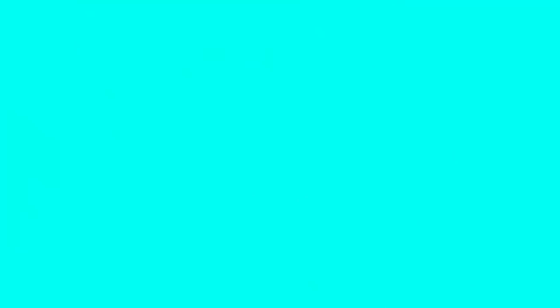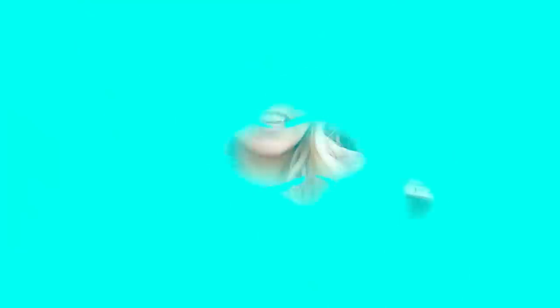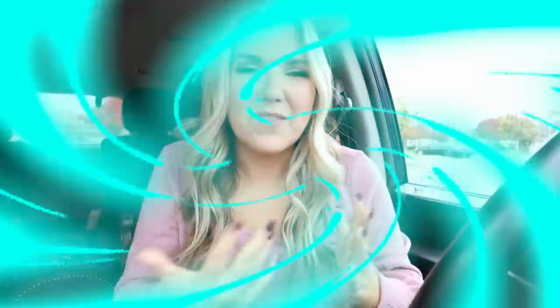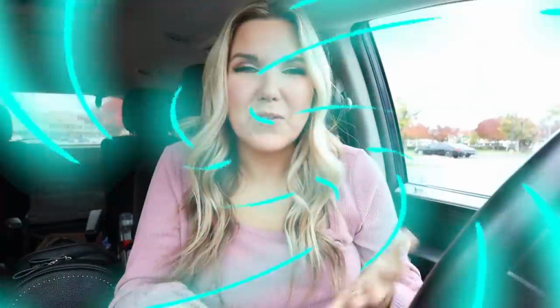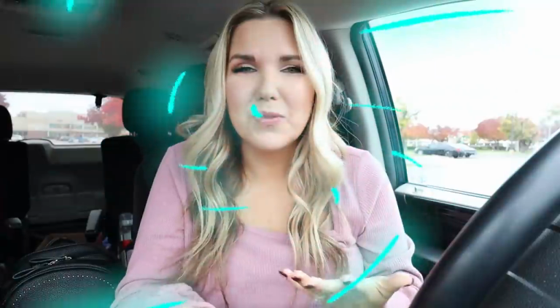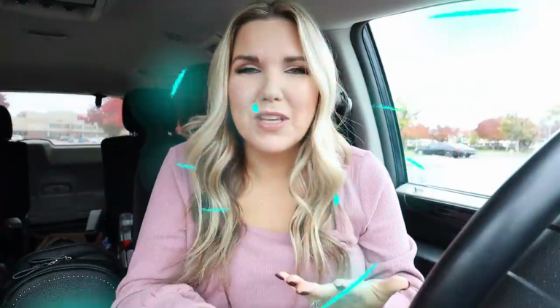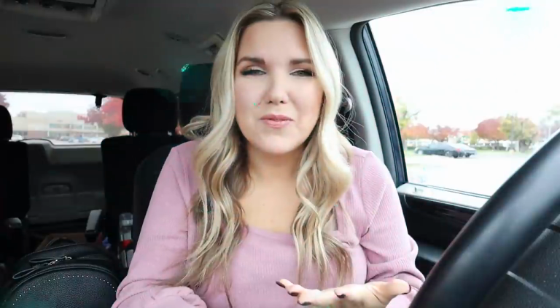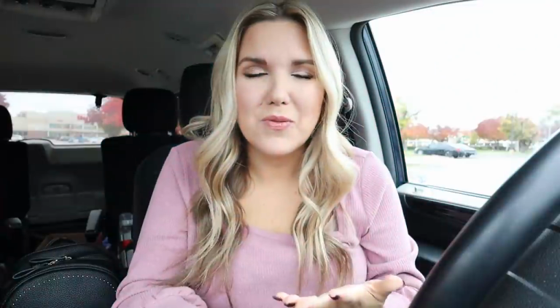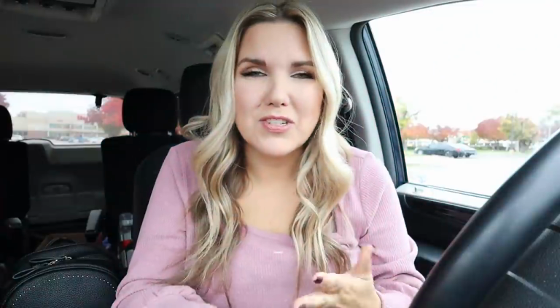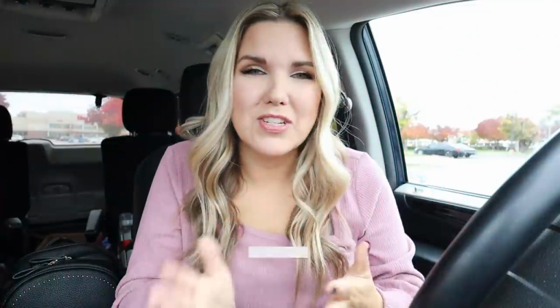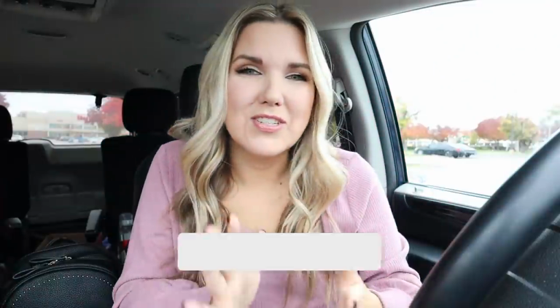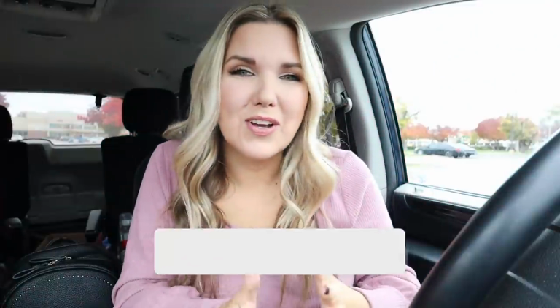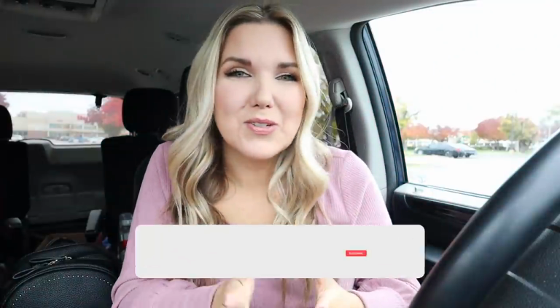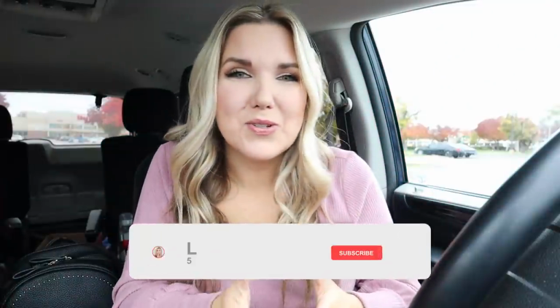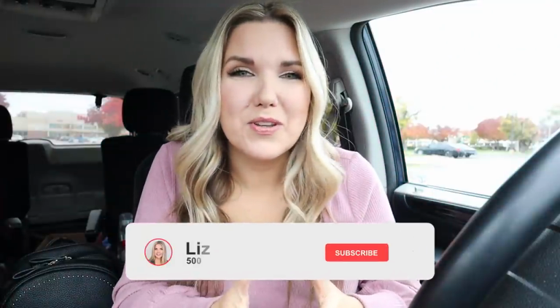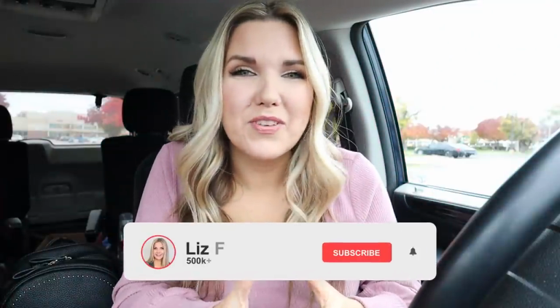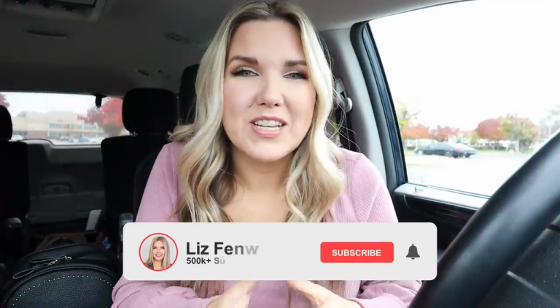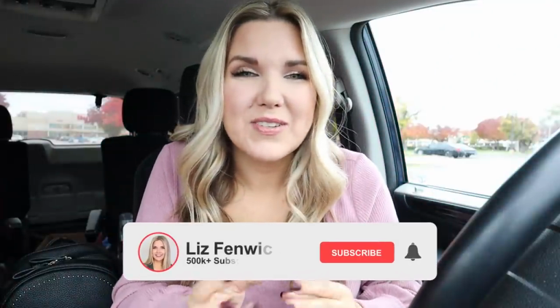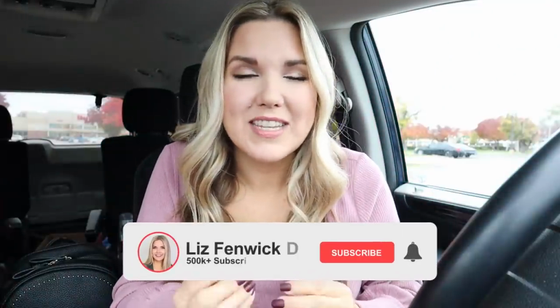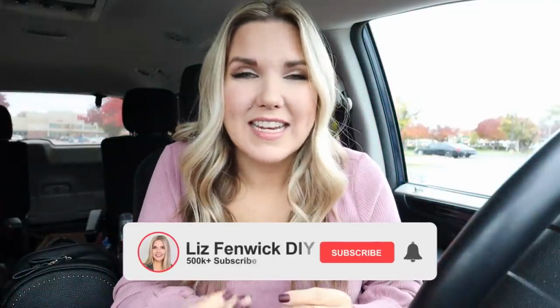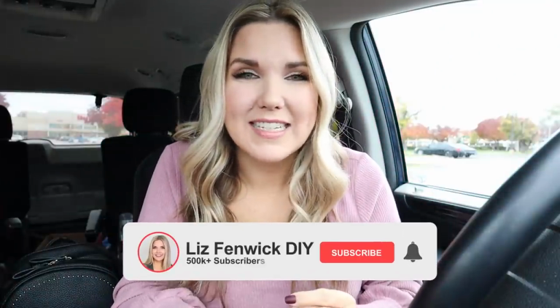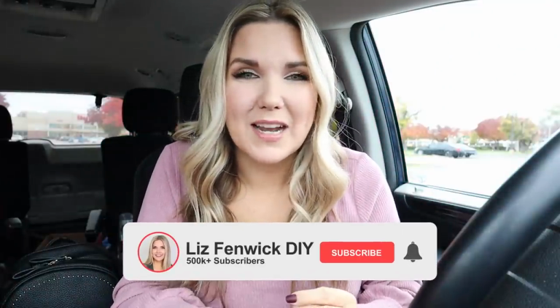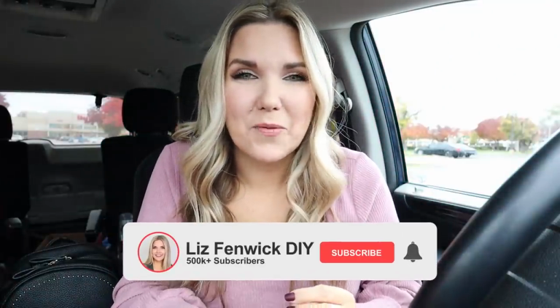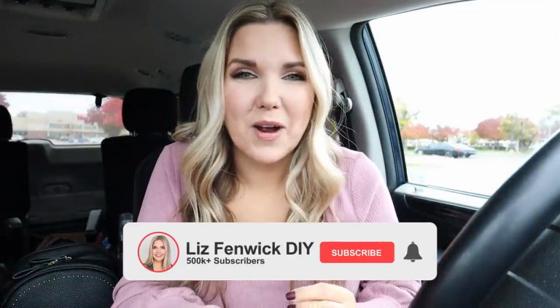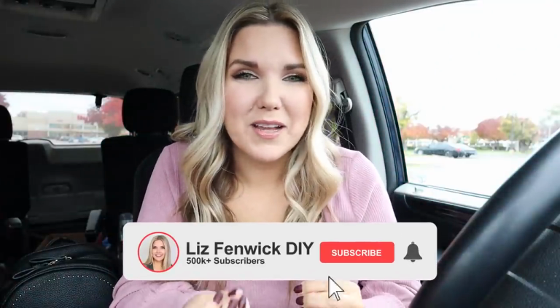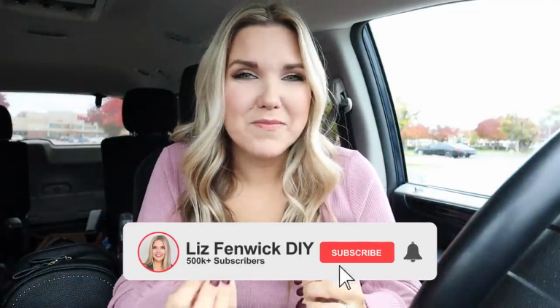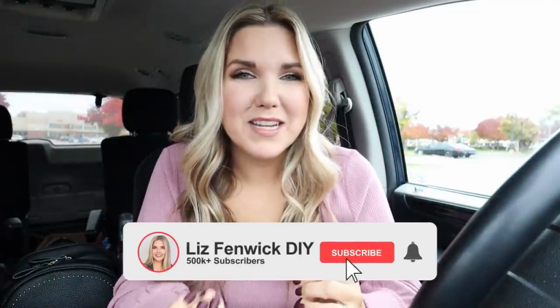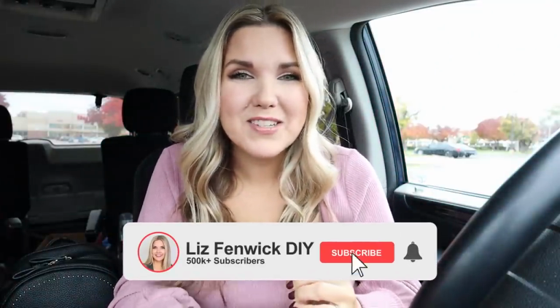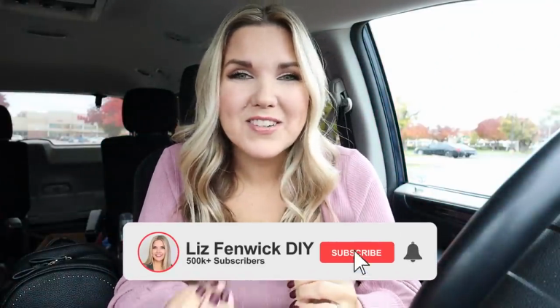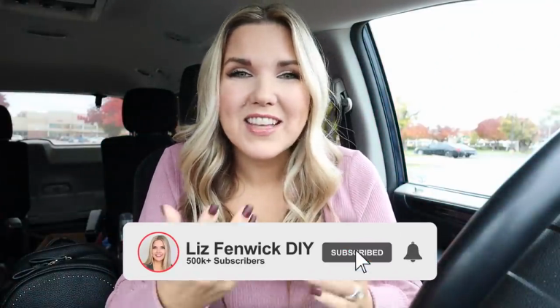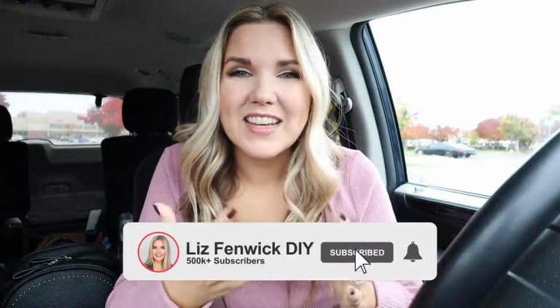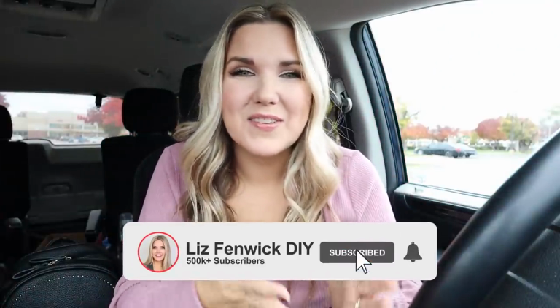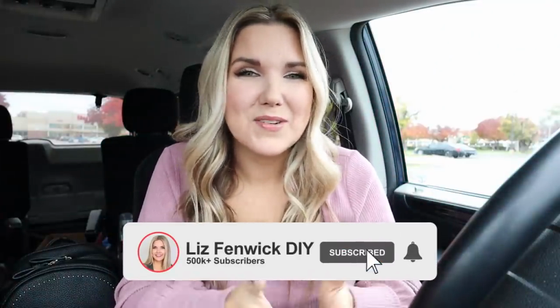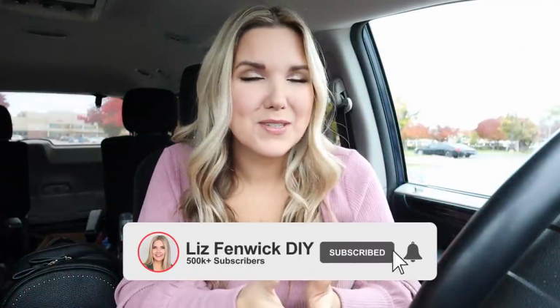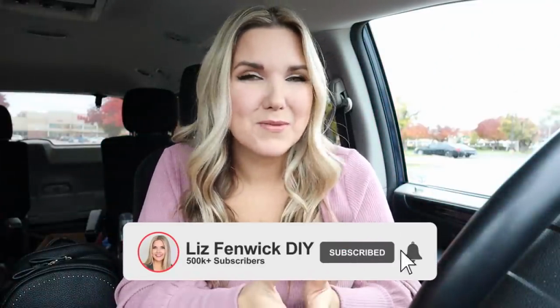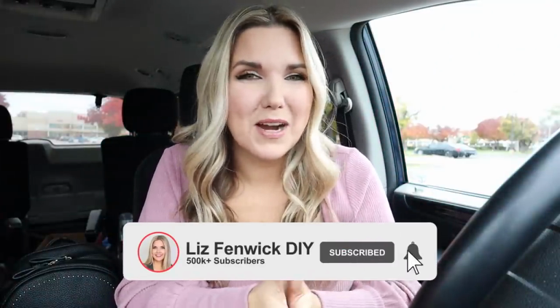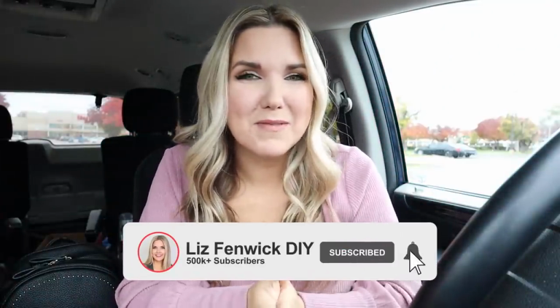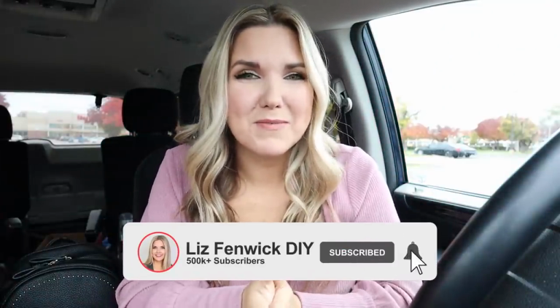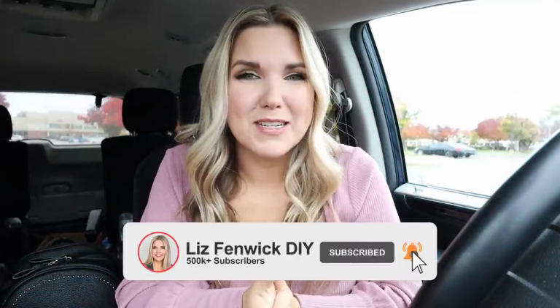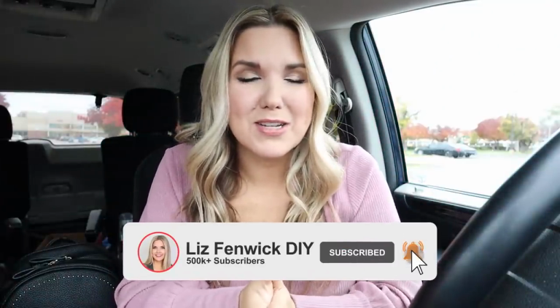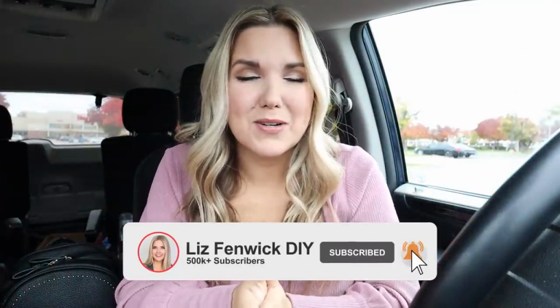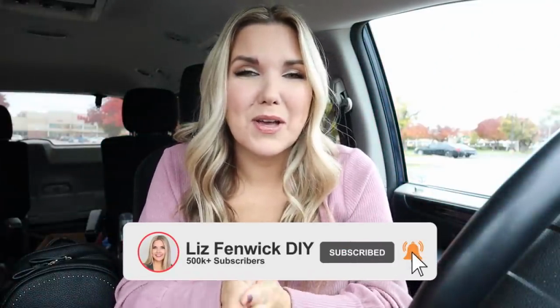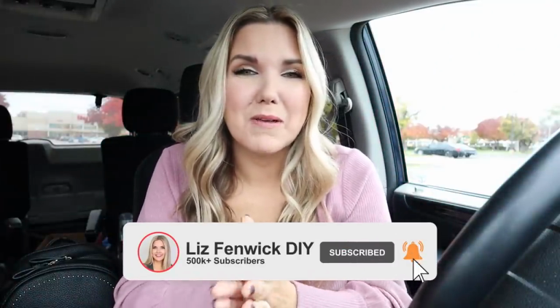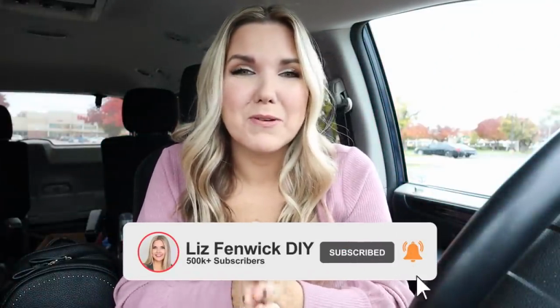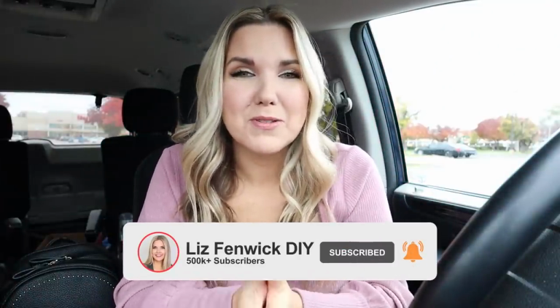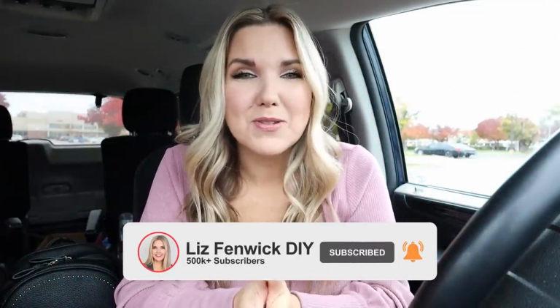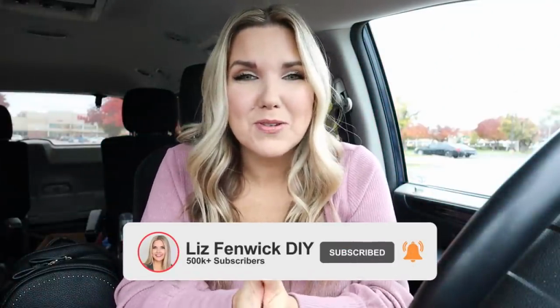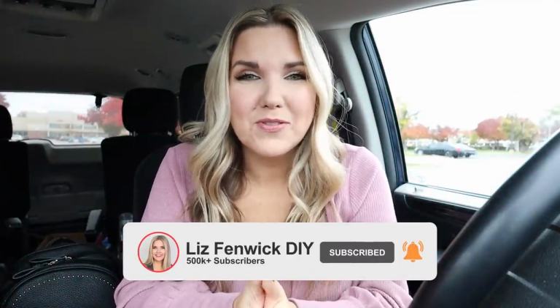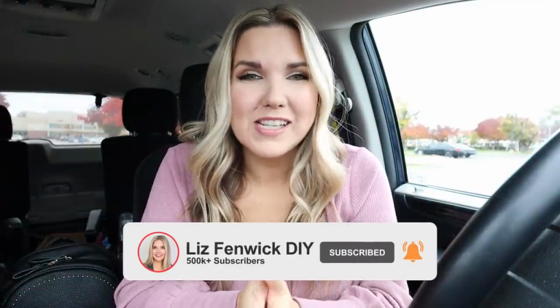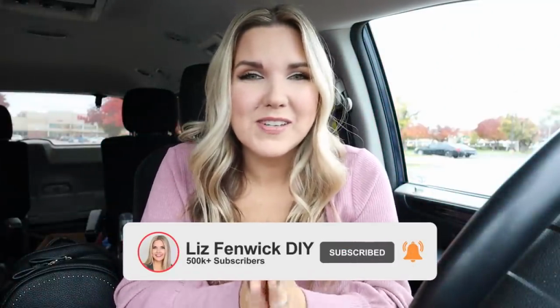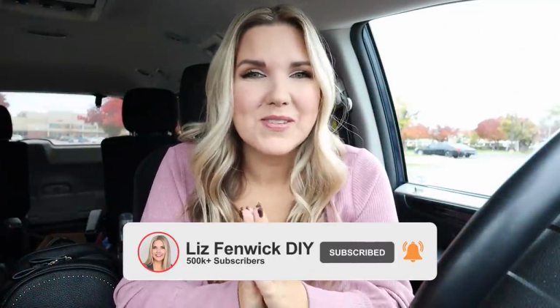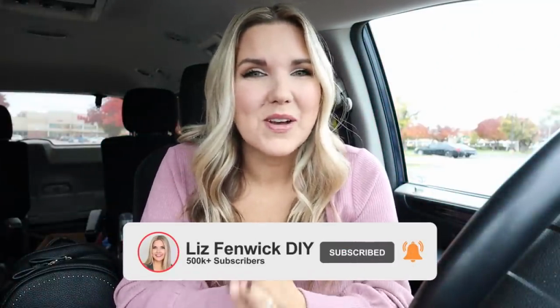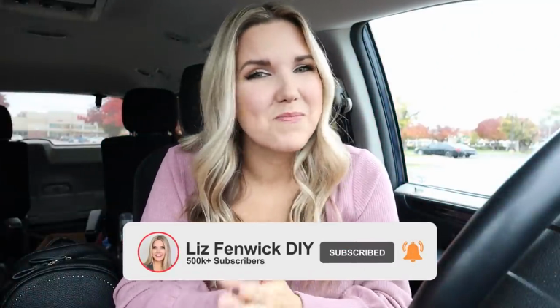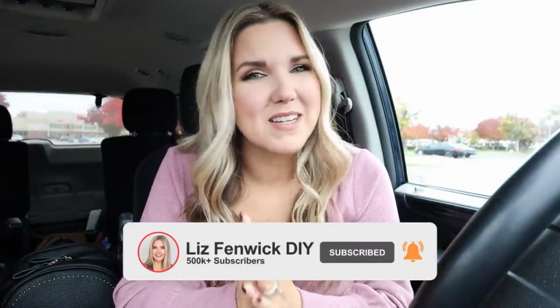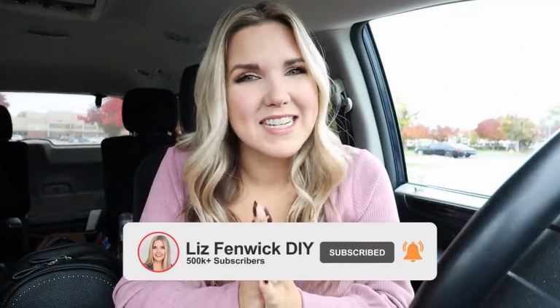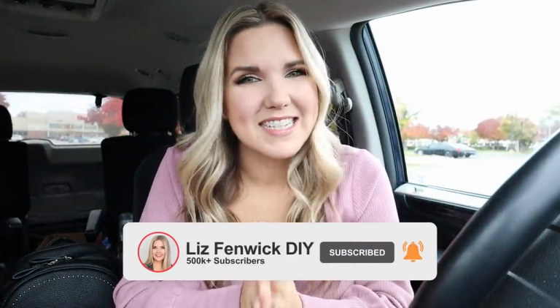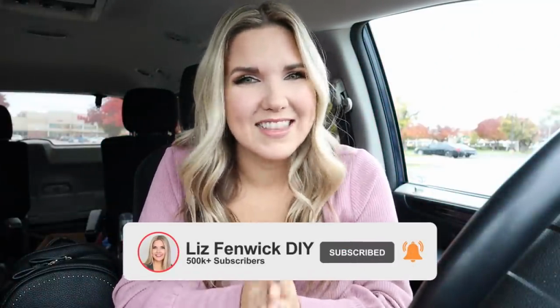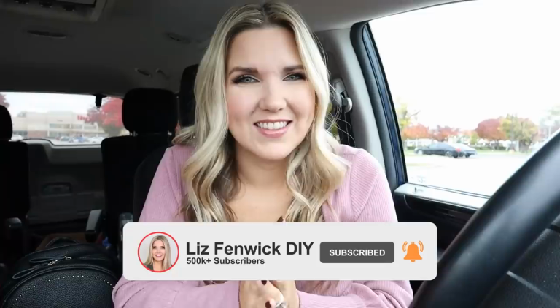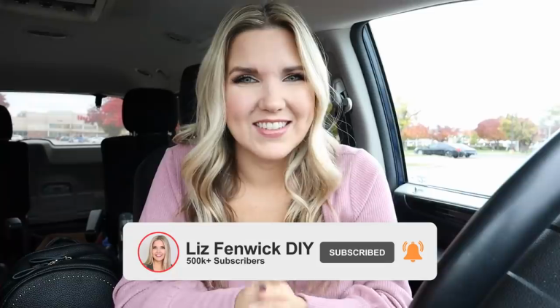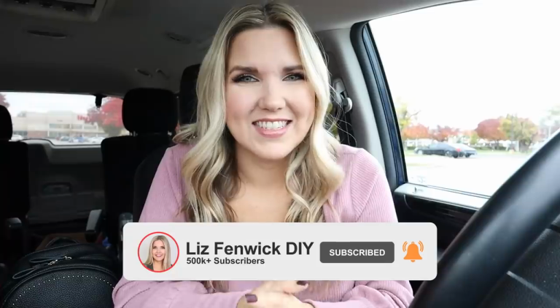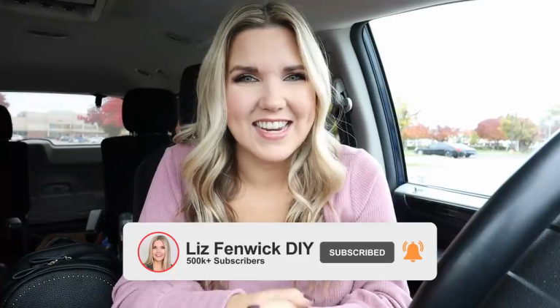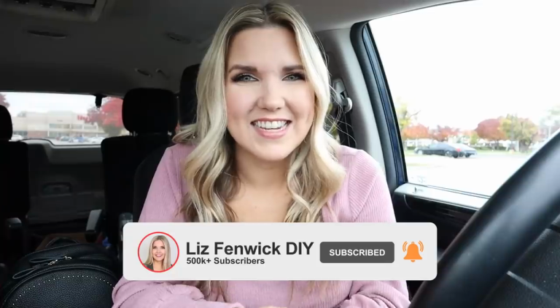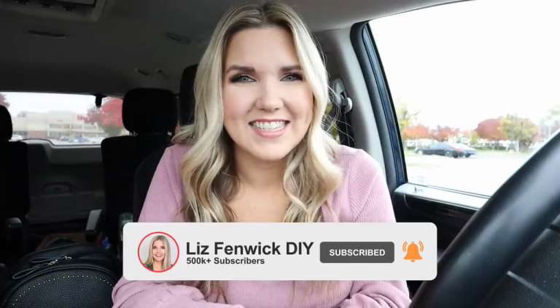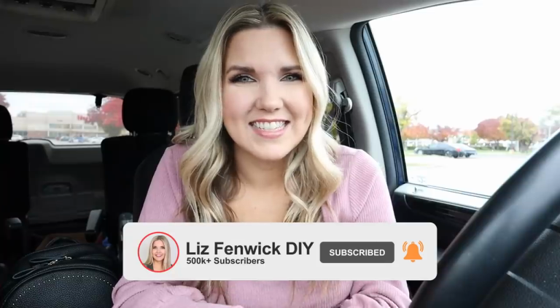If you love watching Dollar Tree videos and DIY, make sure that you are subscribed to my channel. I post new videos on Mondays and Thursdays.